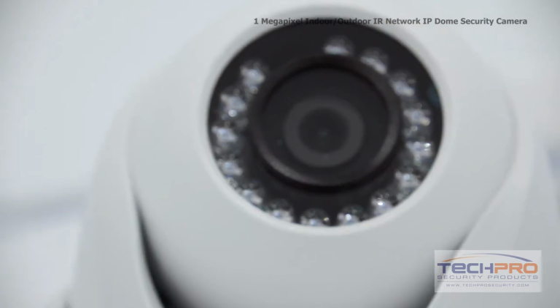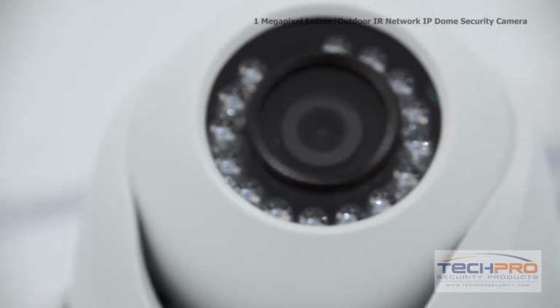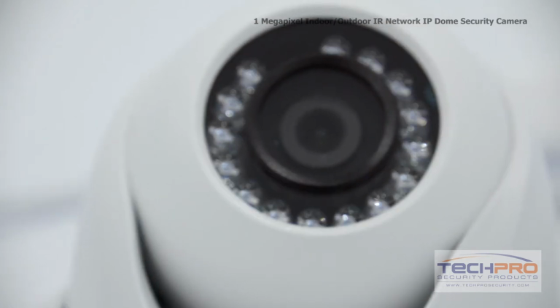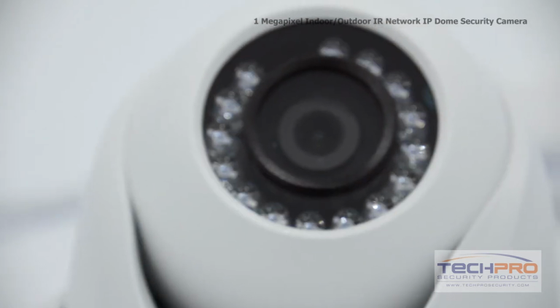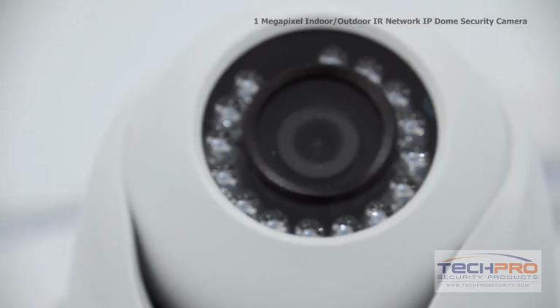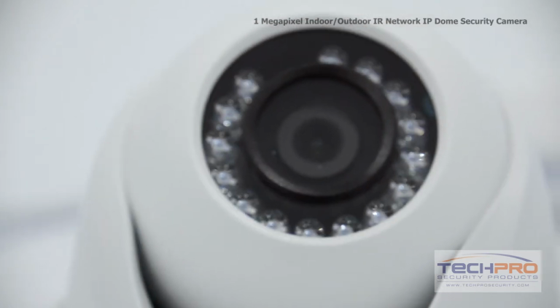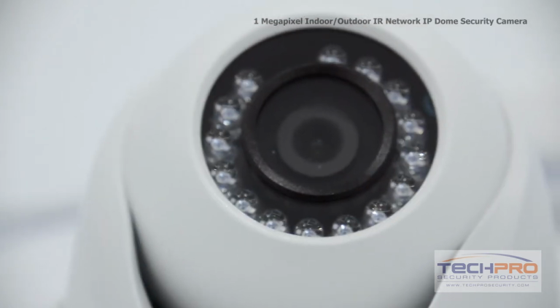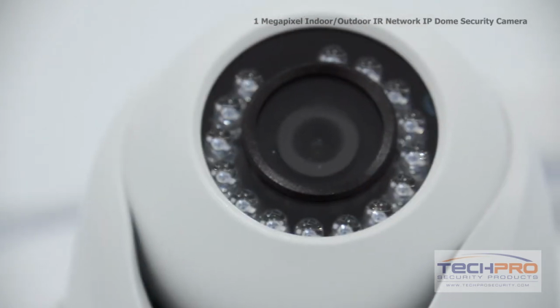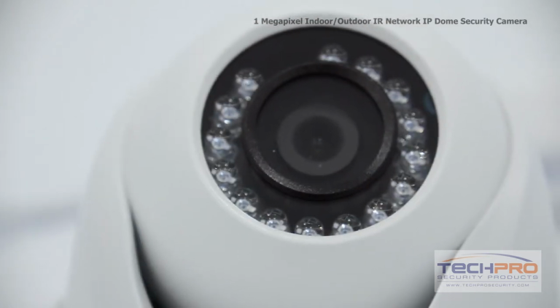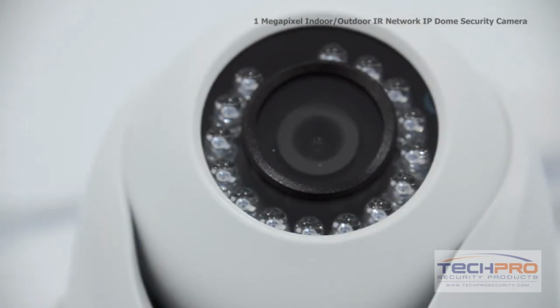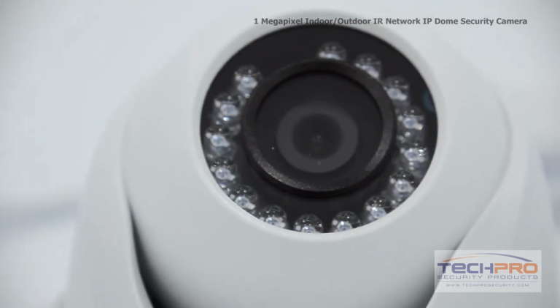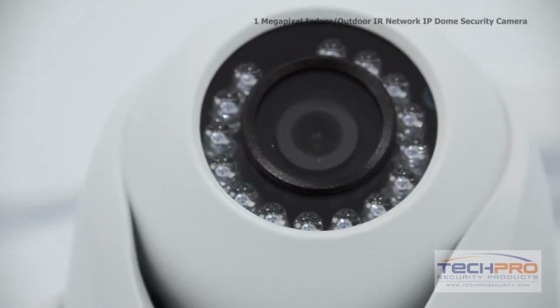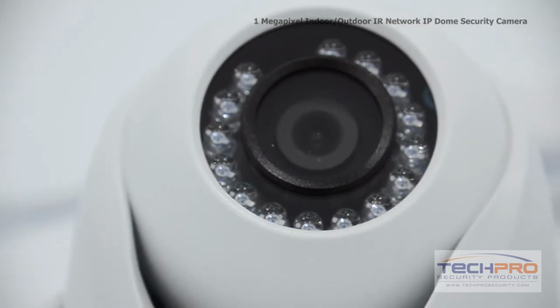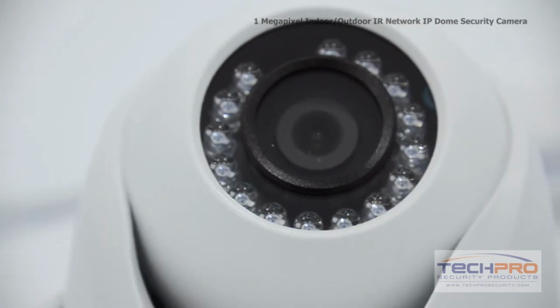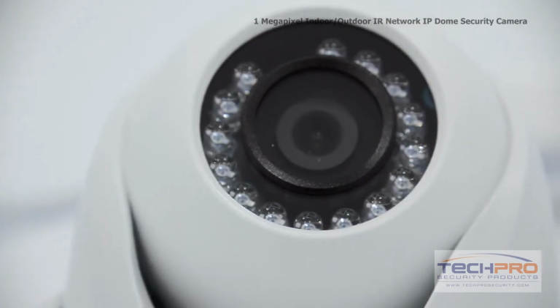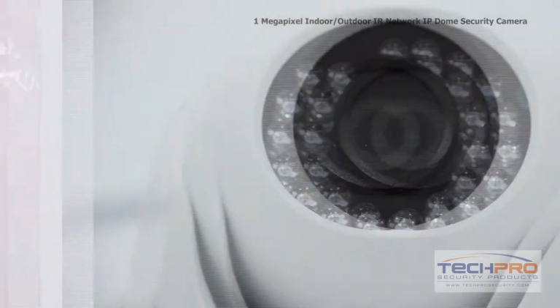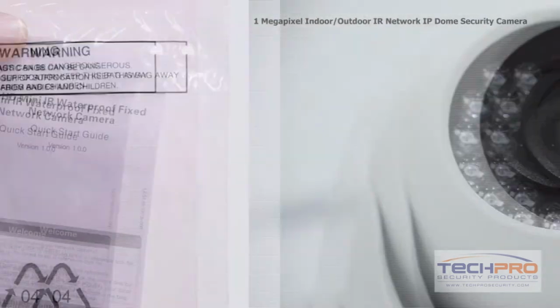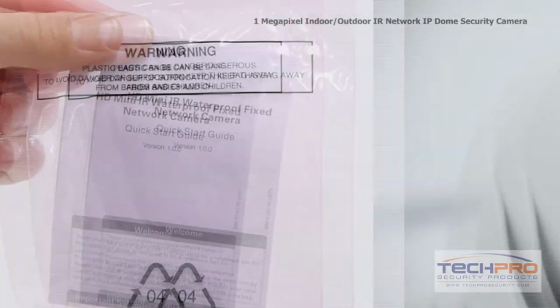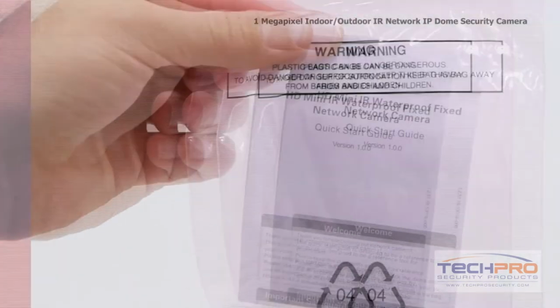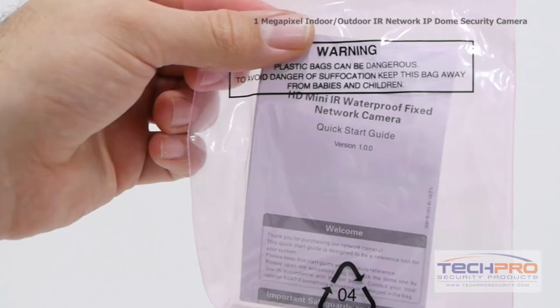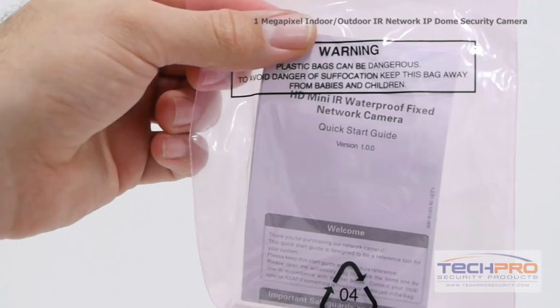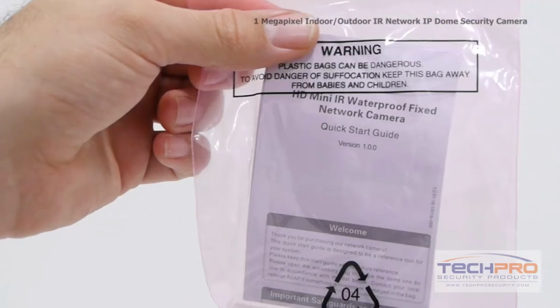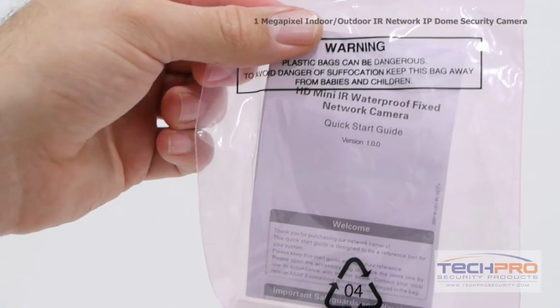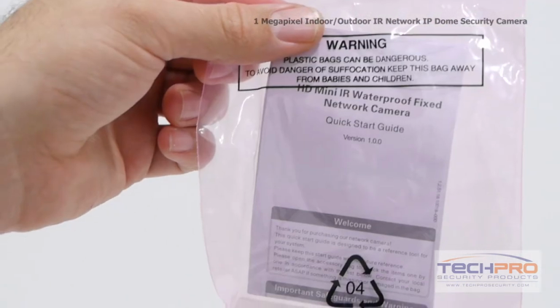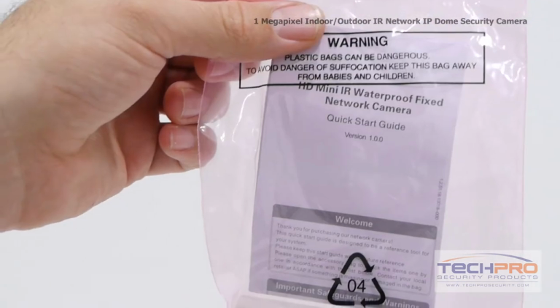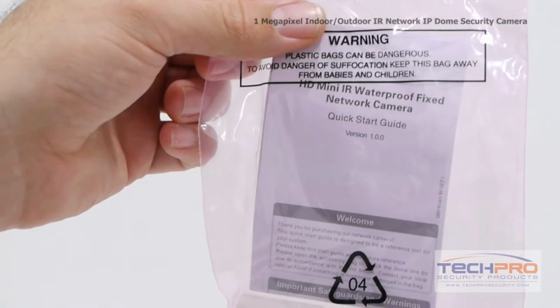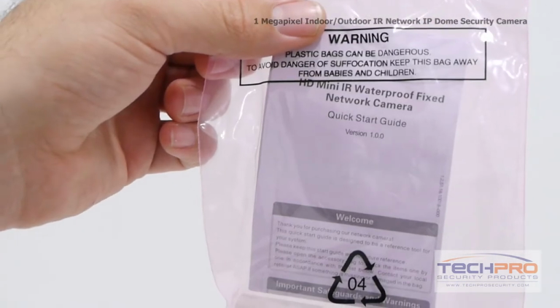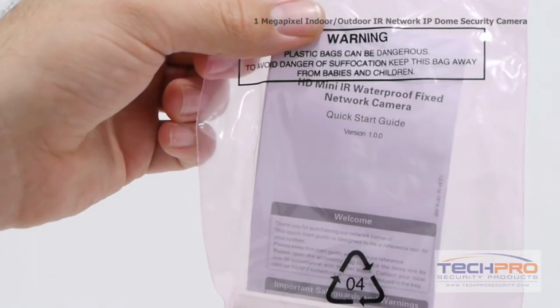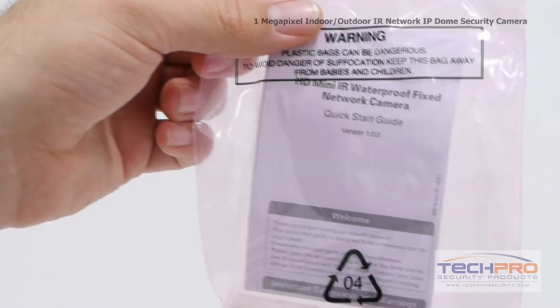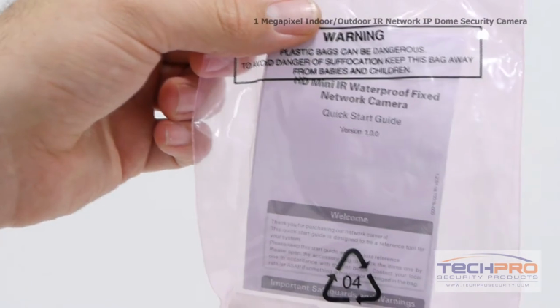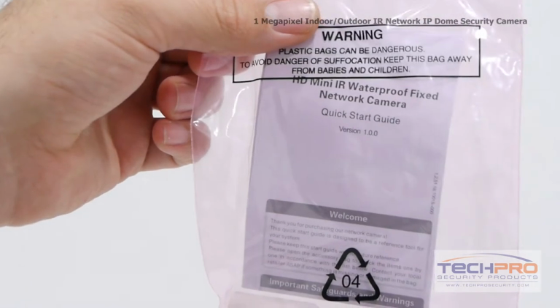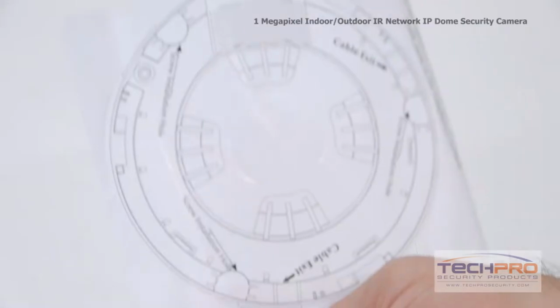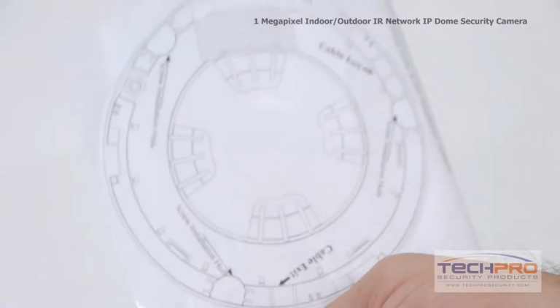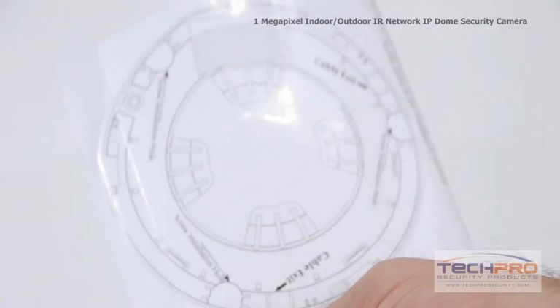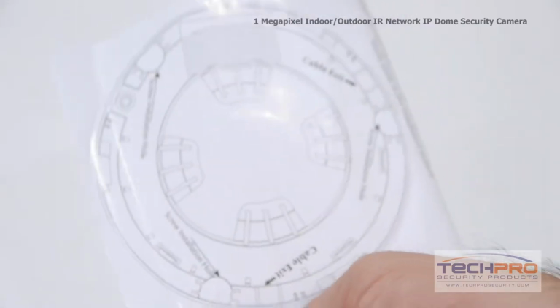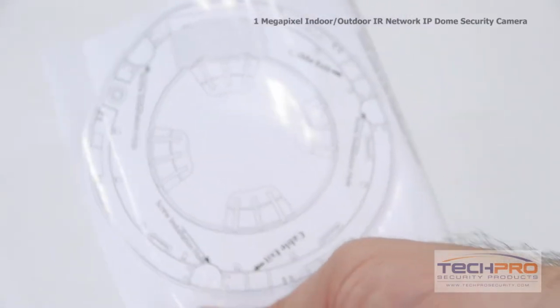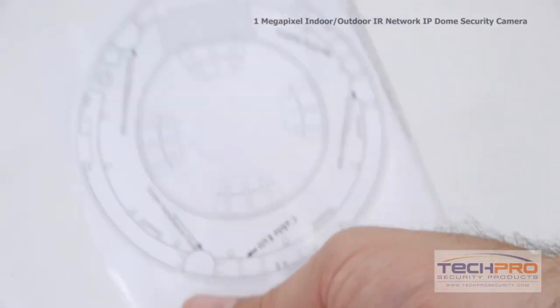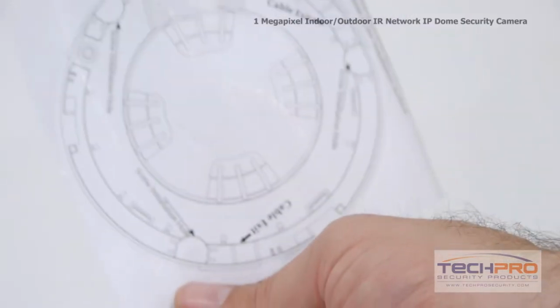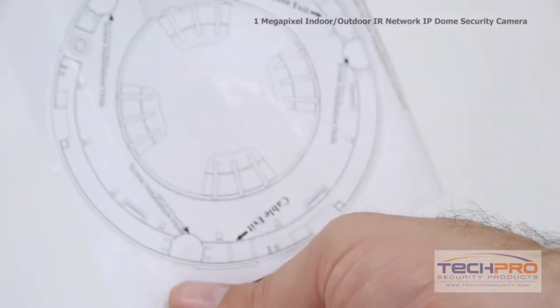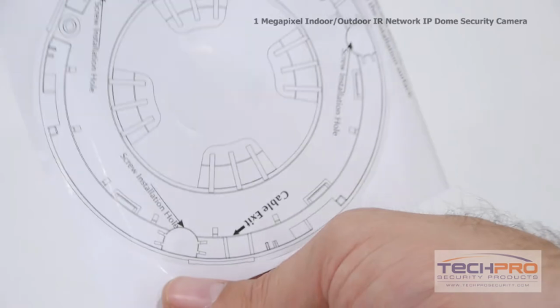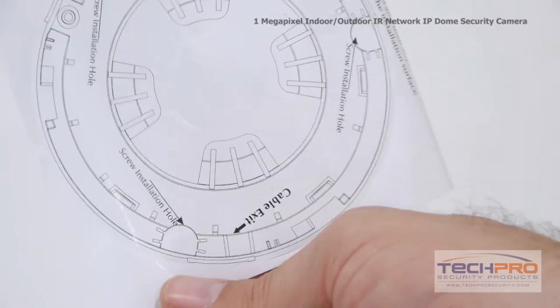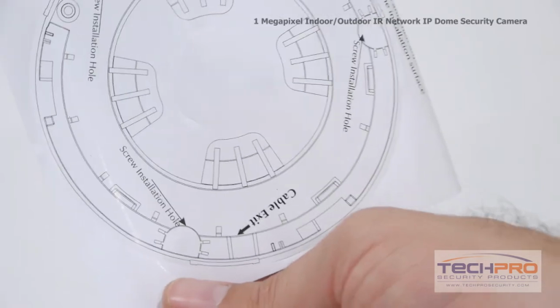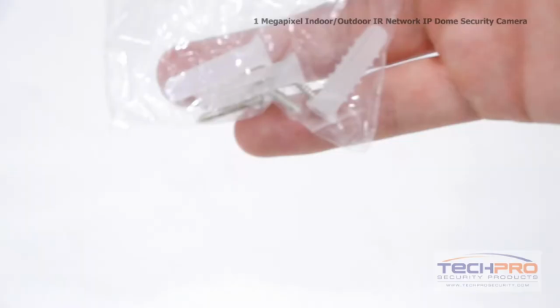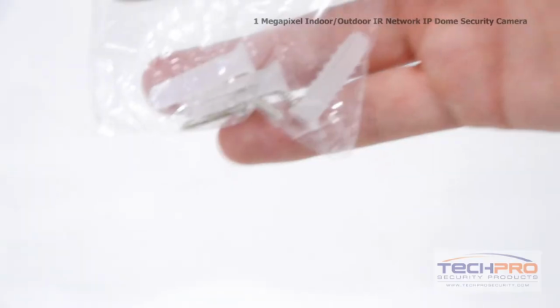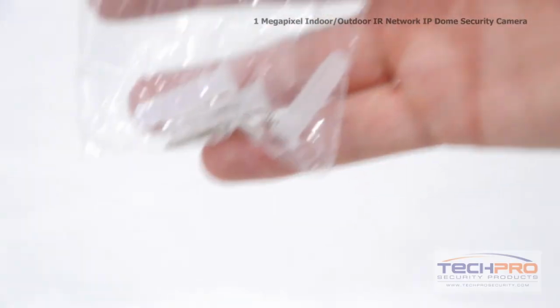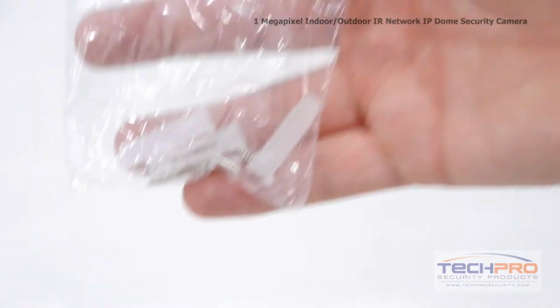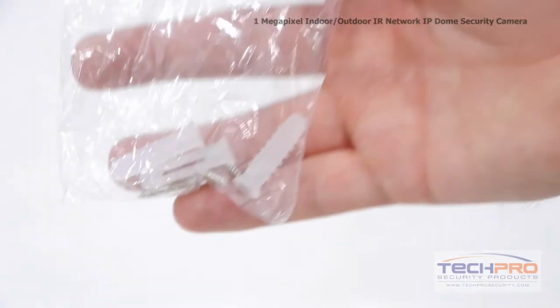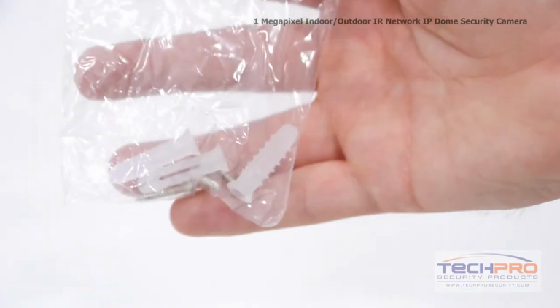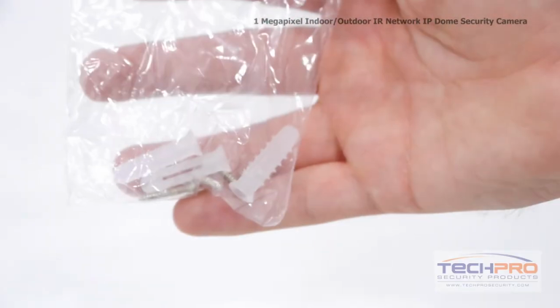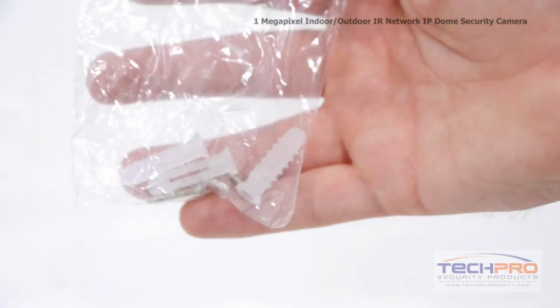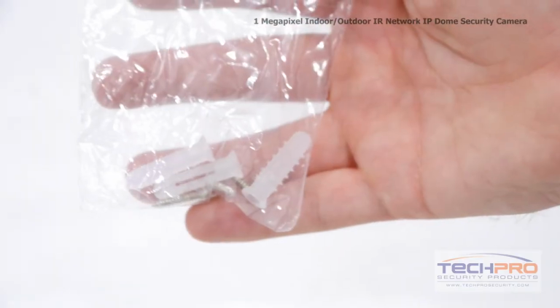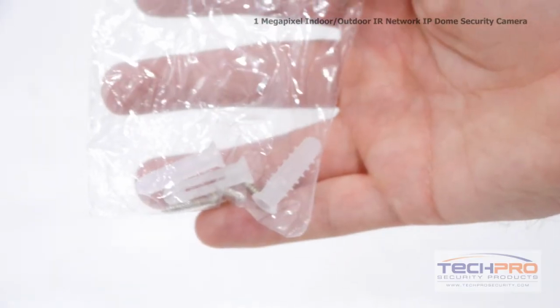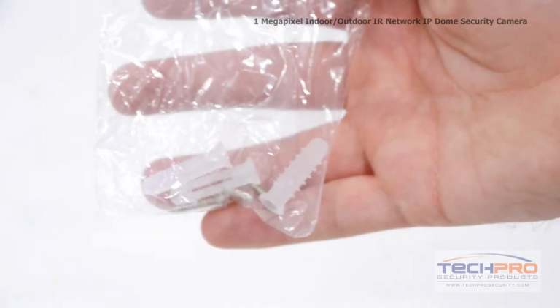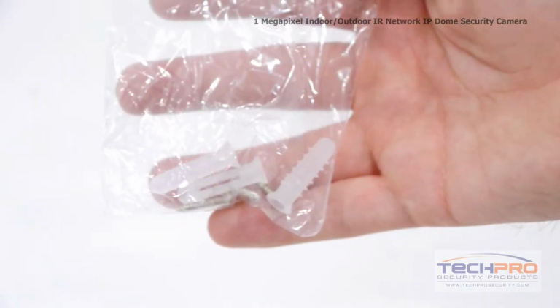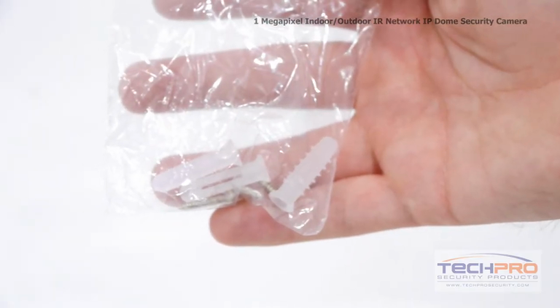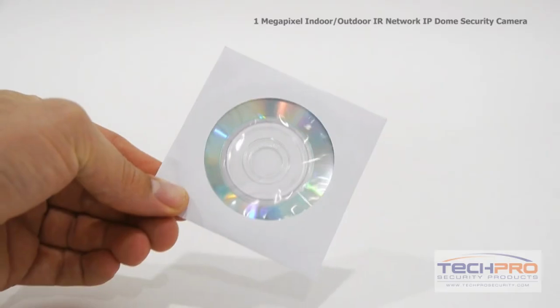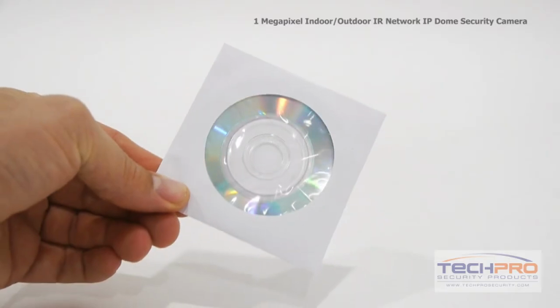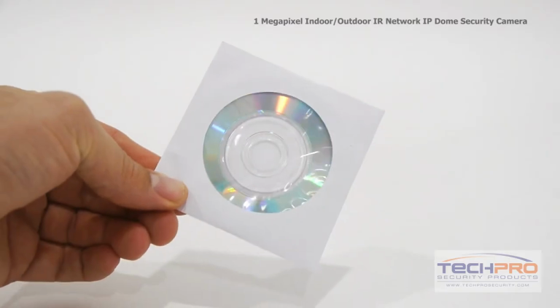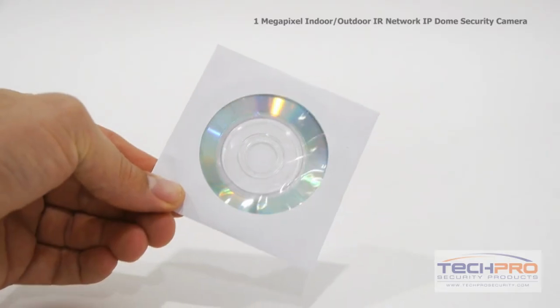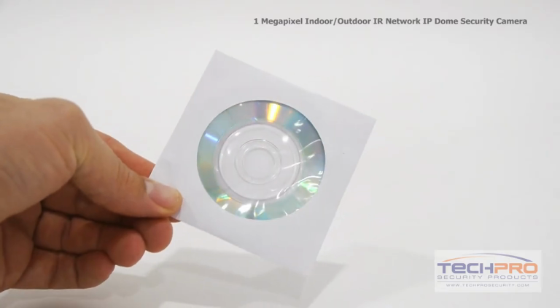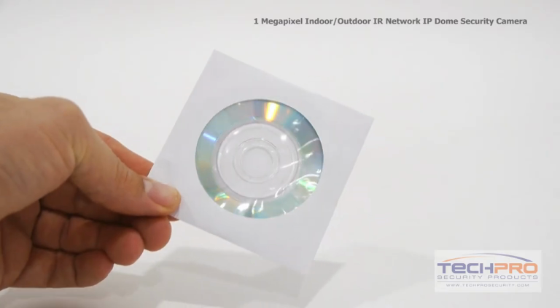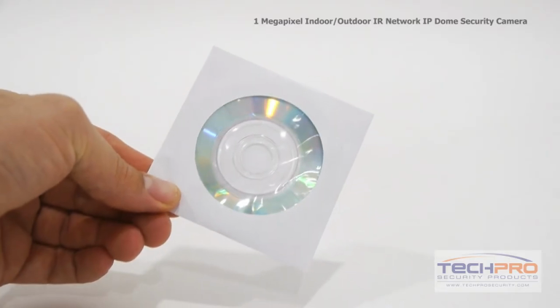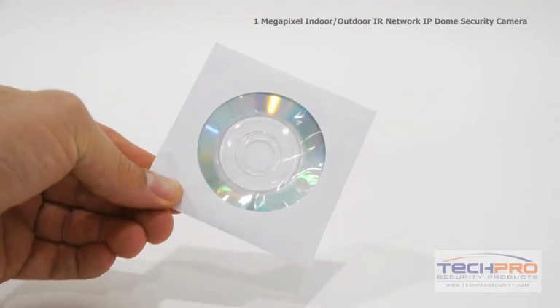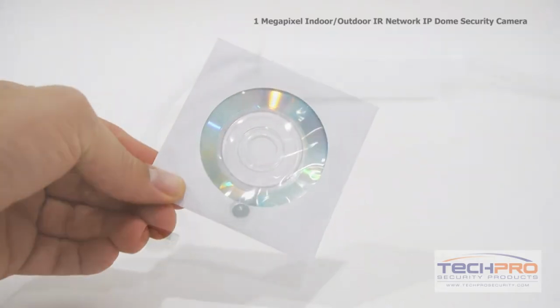Inside the box you'll also find an instruction manual, a mounting template, mounting screws and pegs, and a software disc.